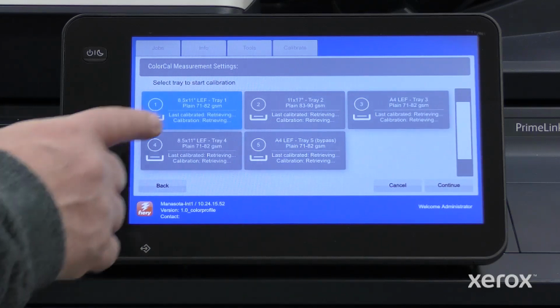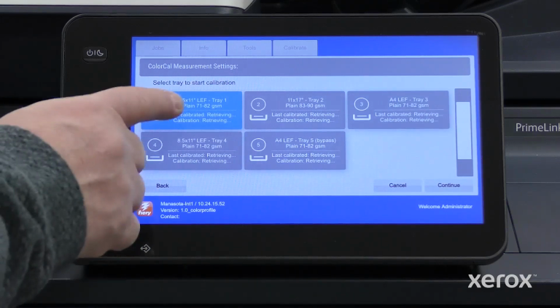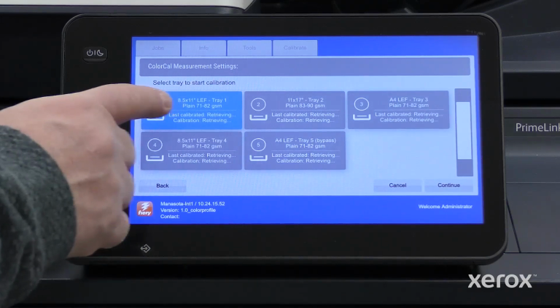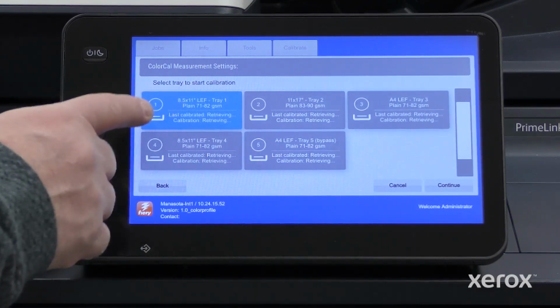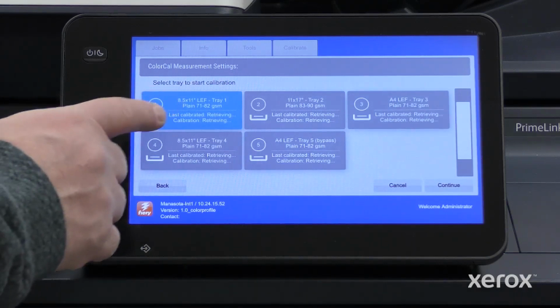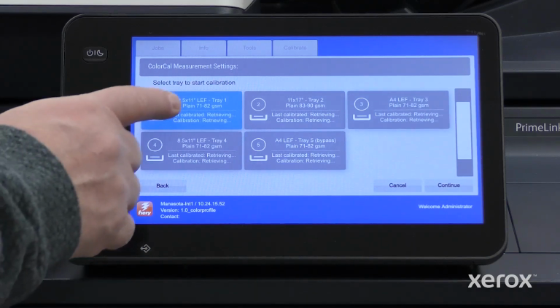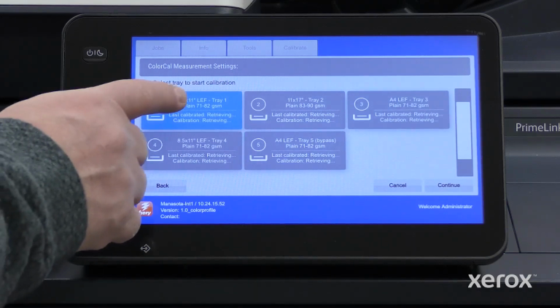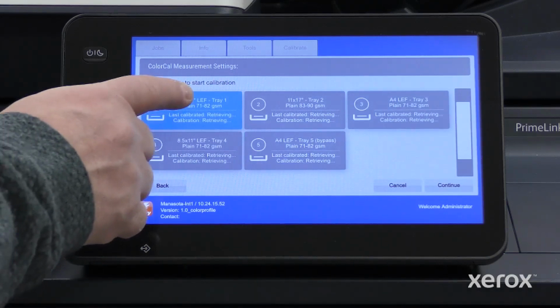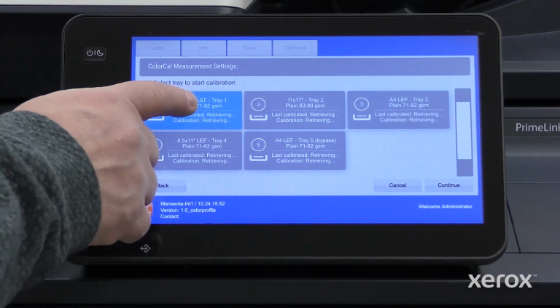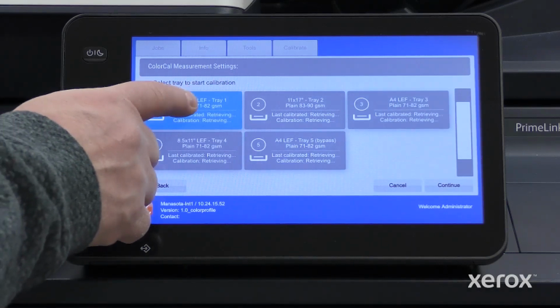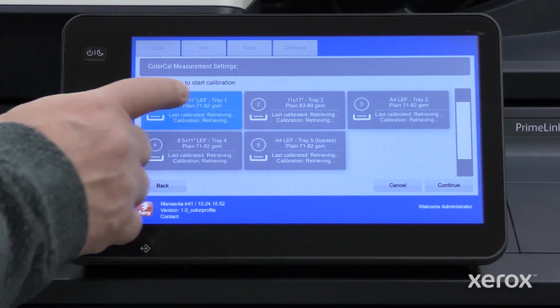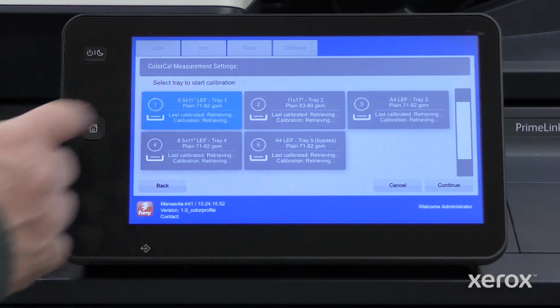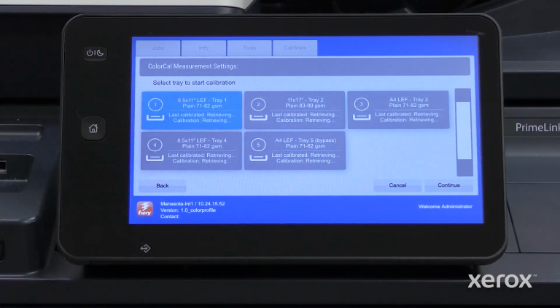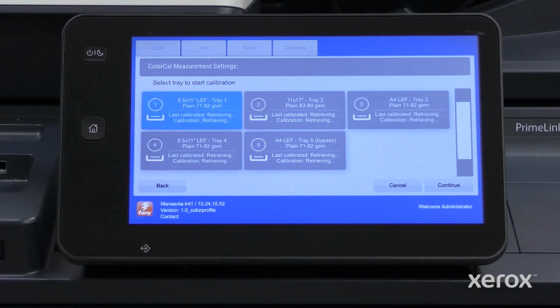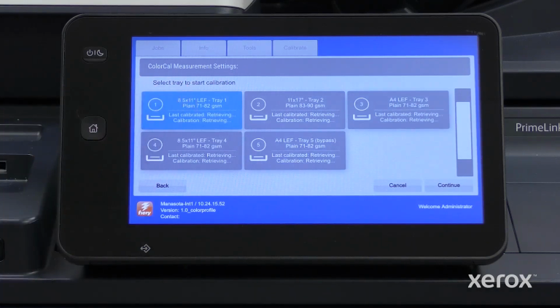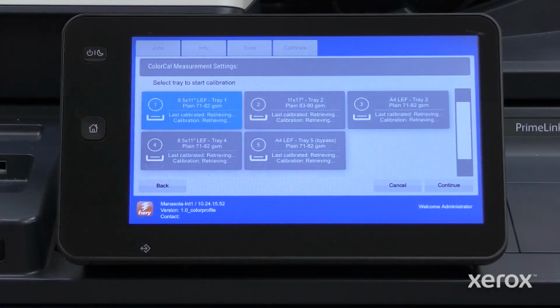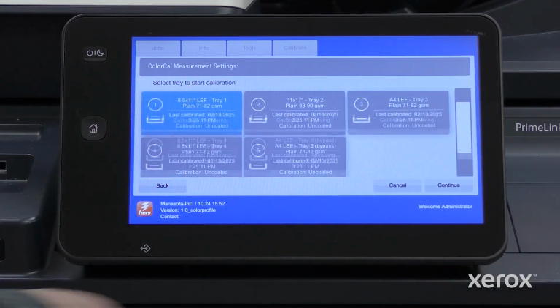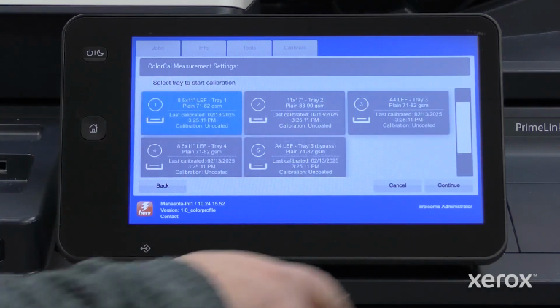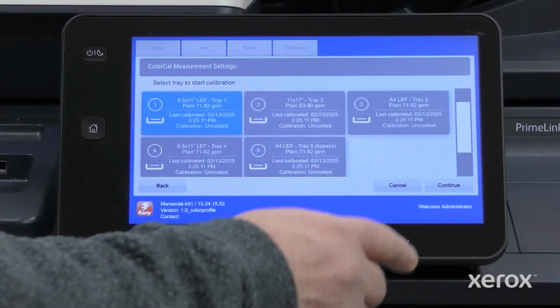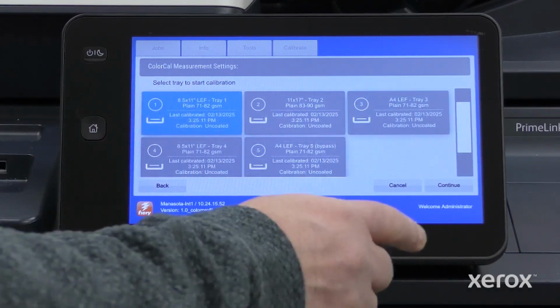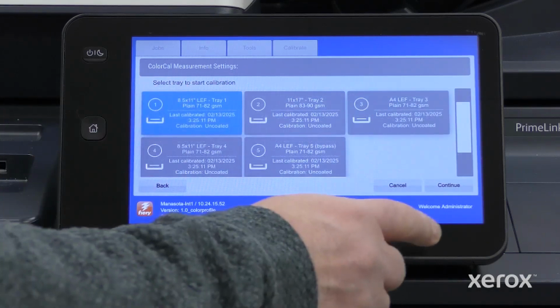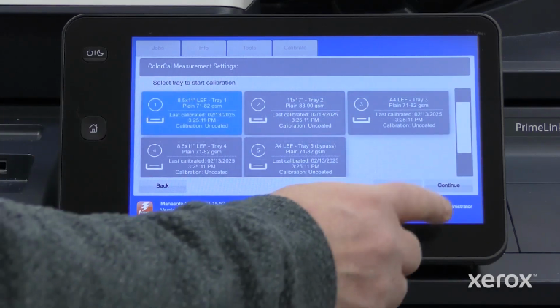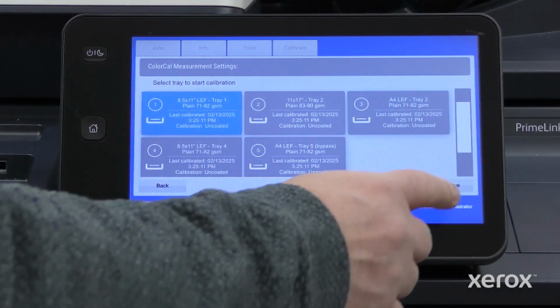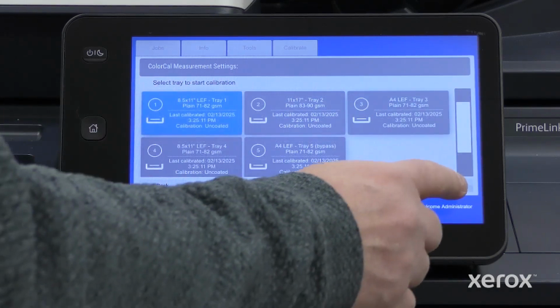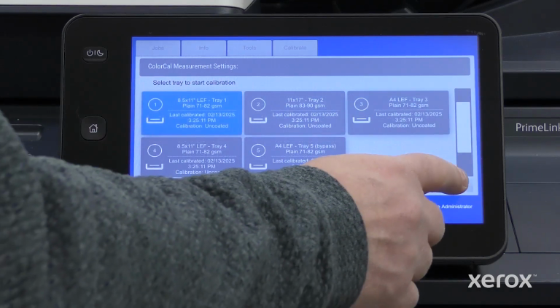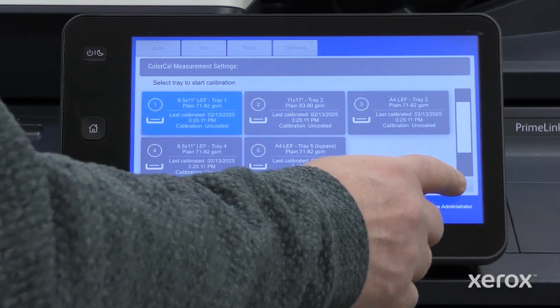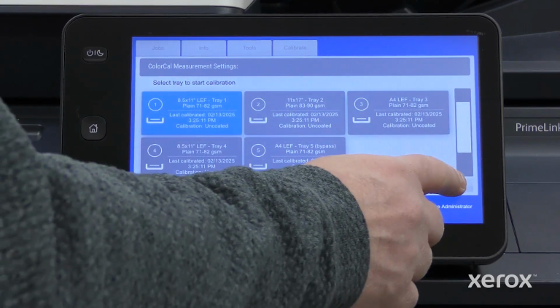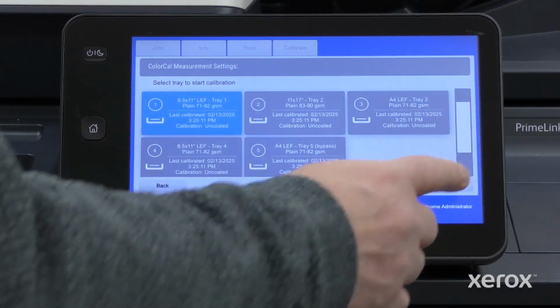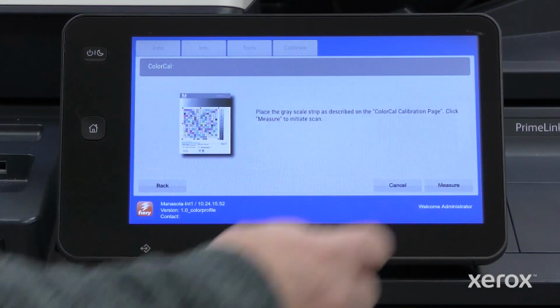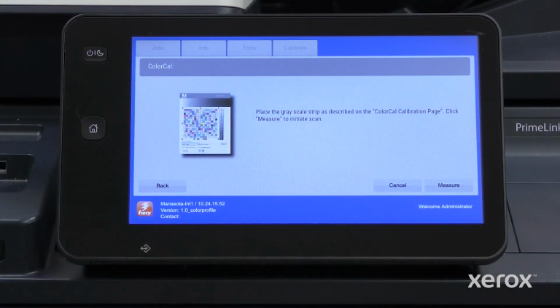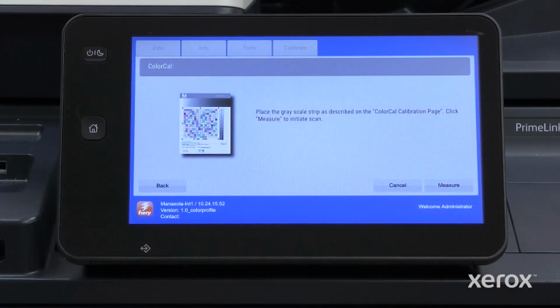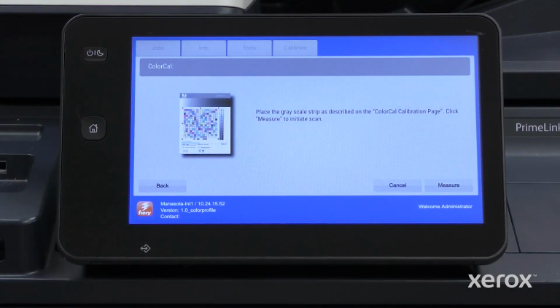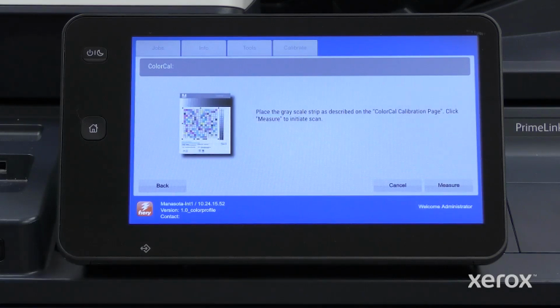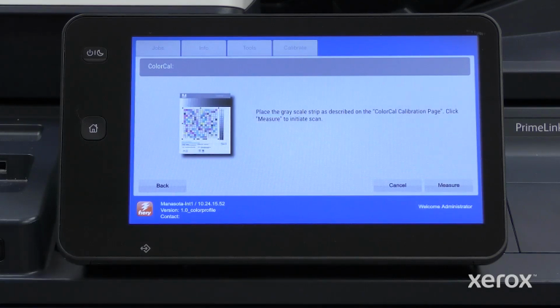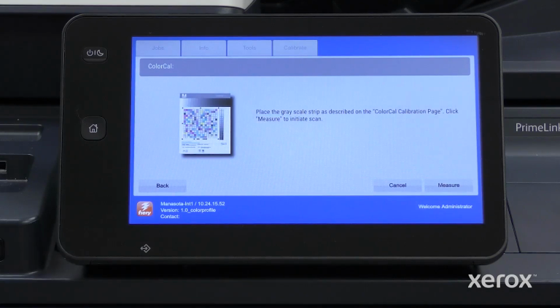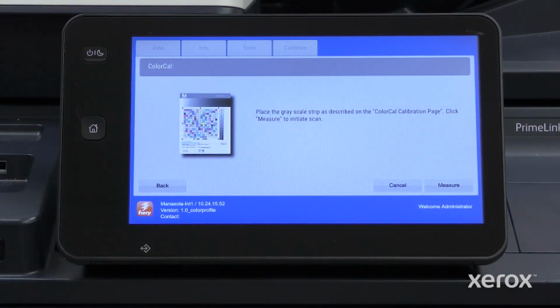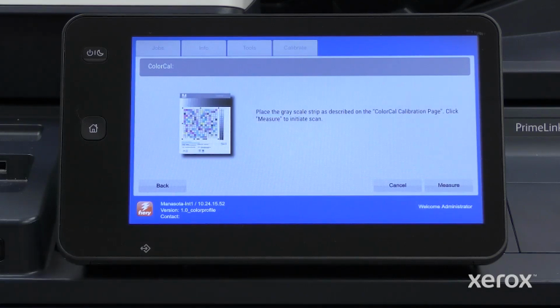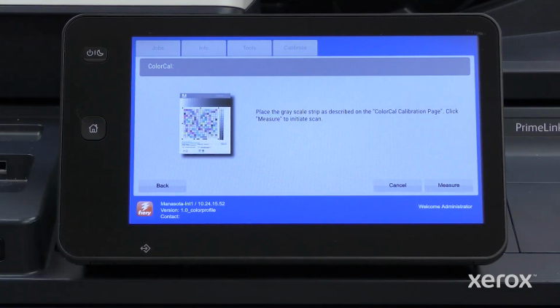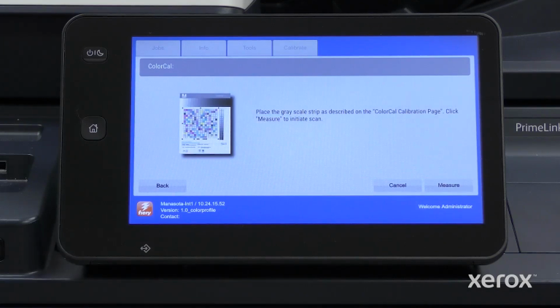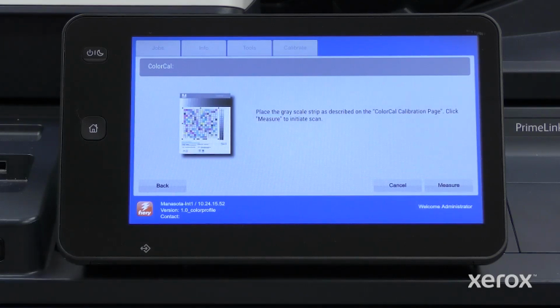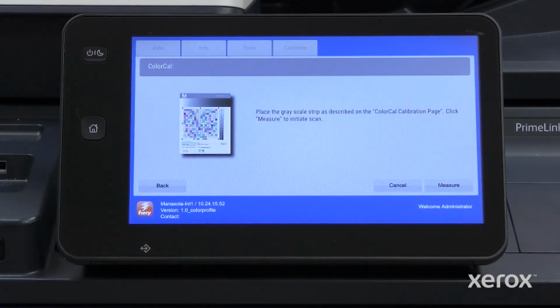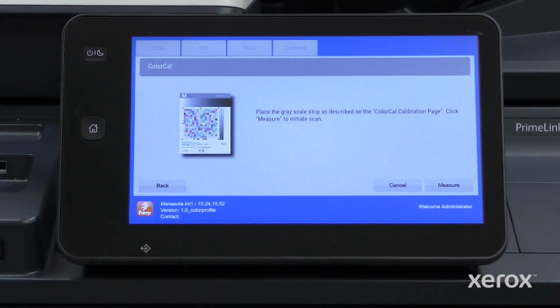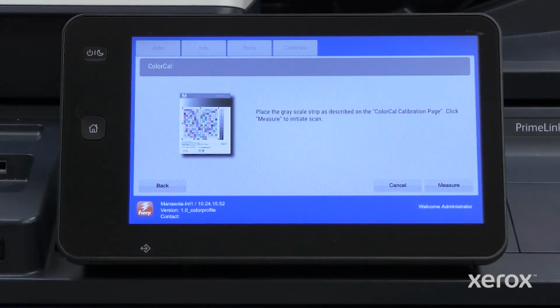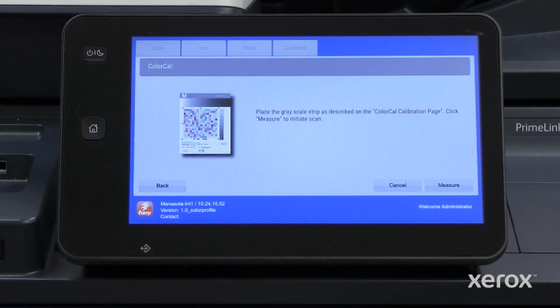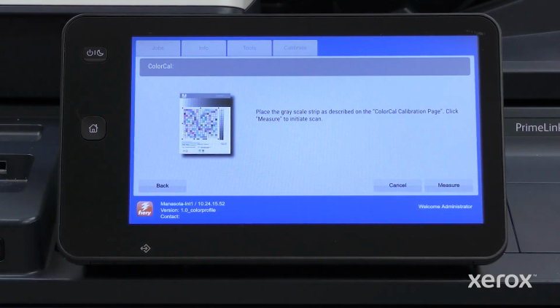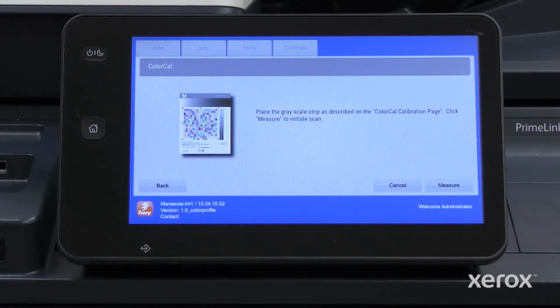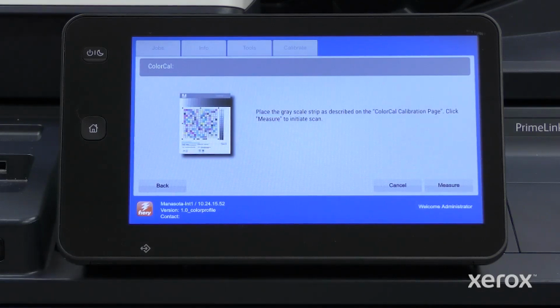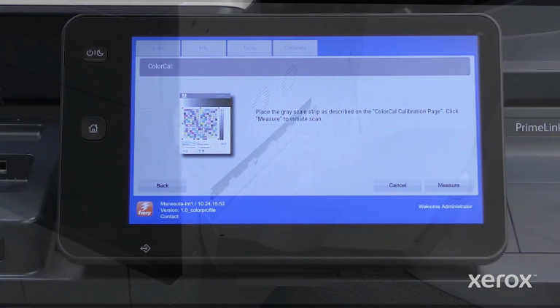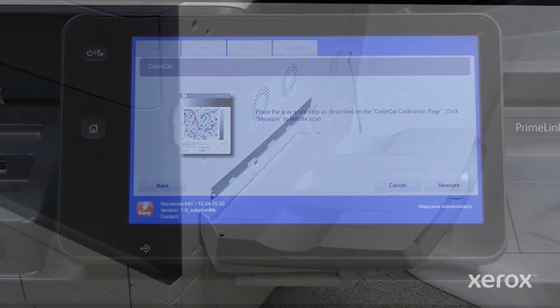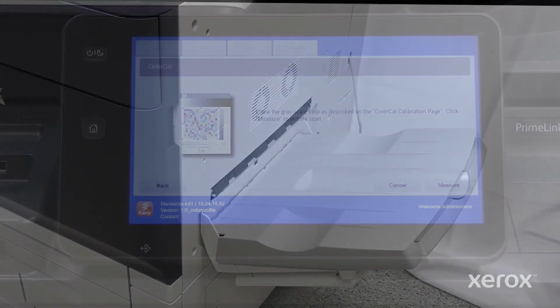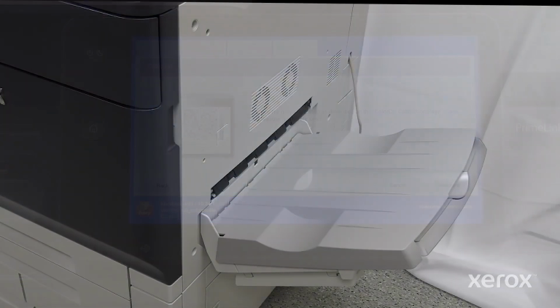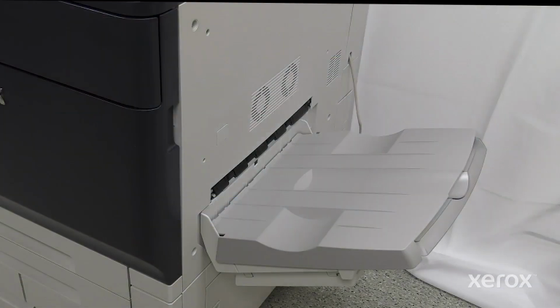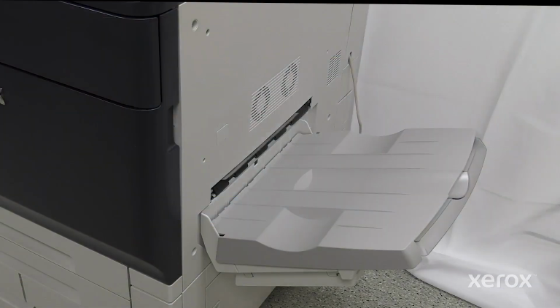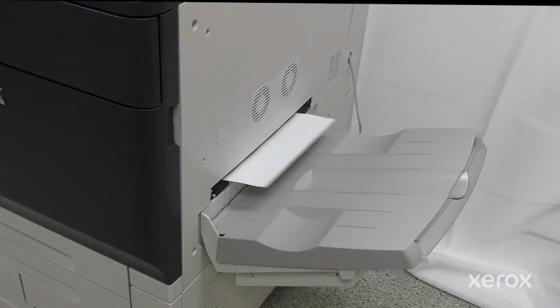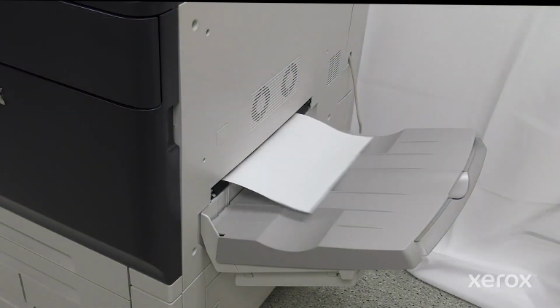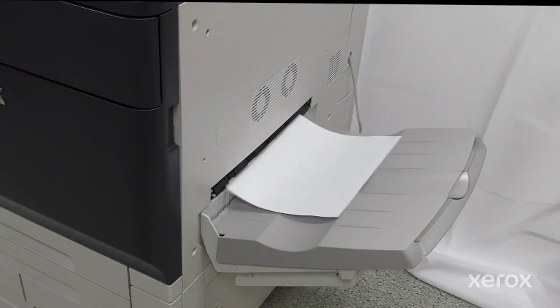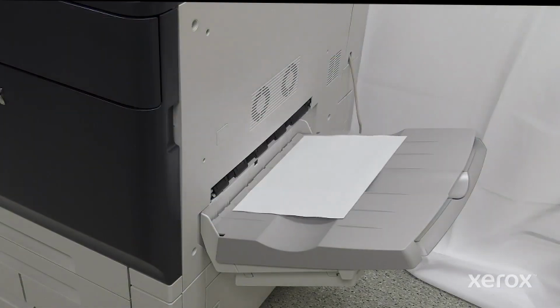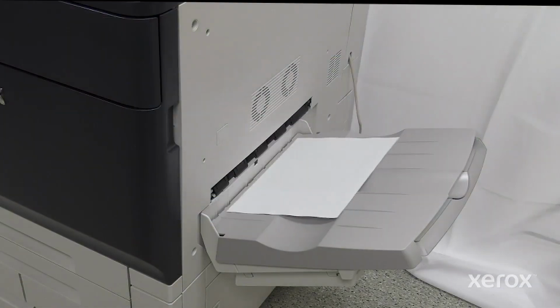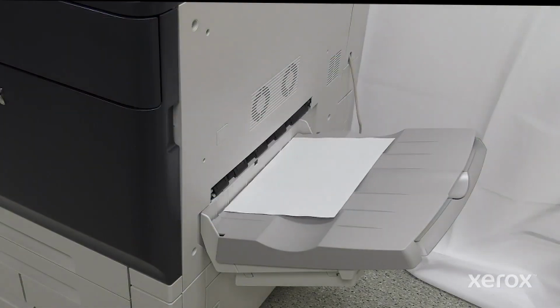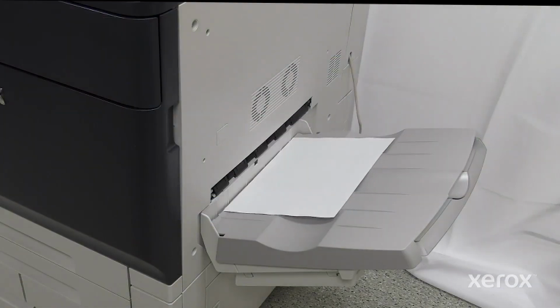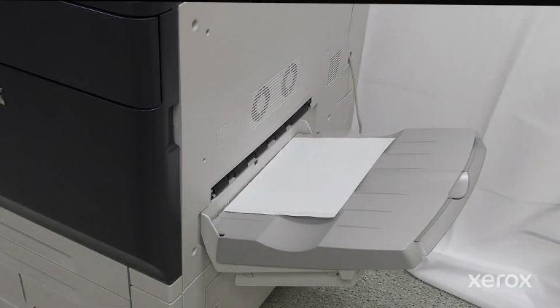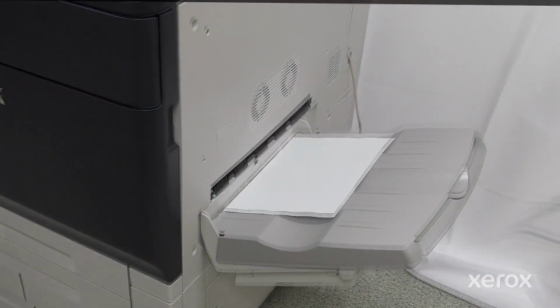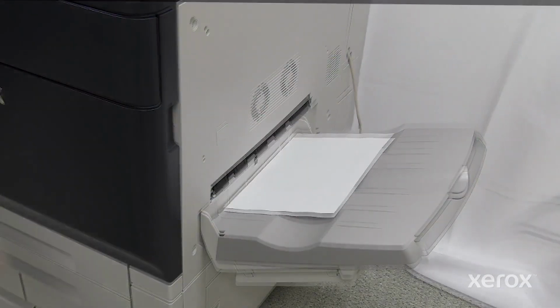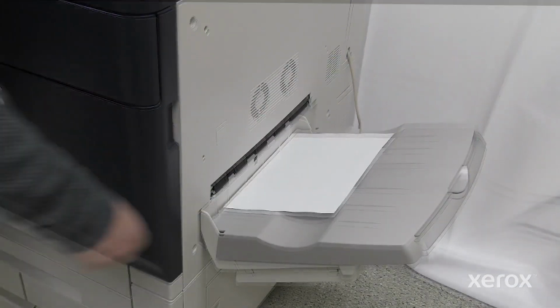Select the tray you want to calibrate and touch Continue to print the calibration page. Wait for the calibration page to print.